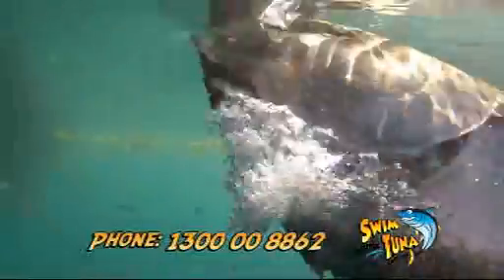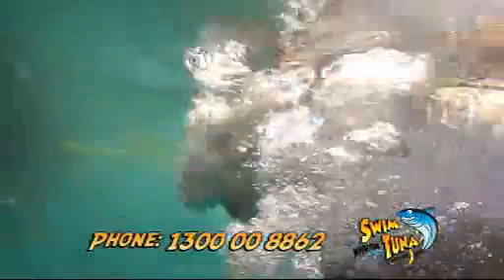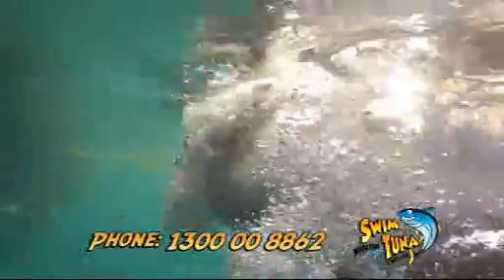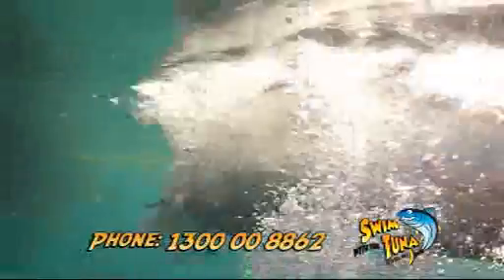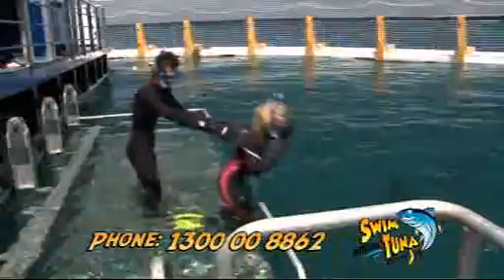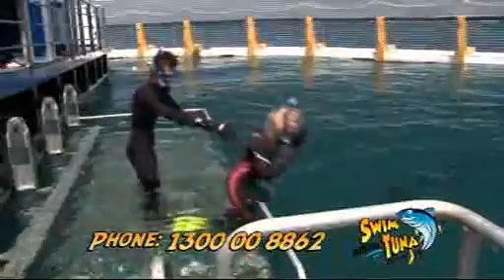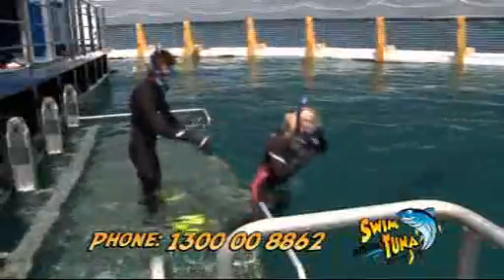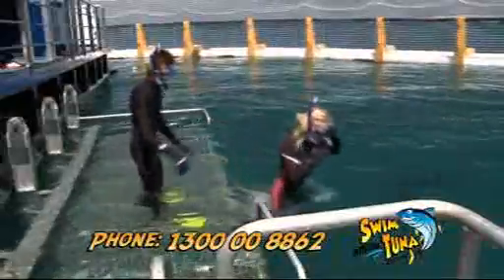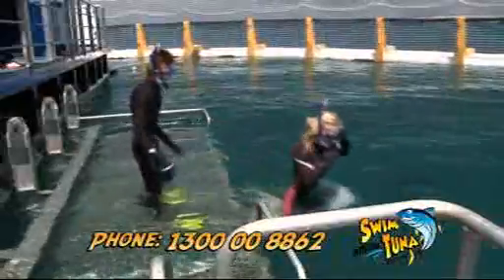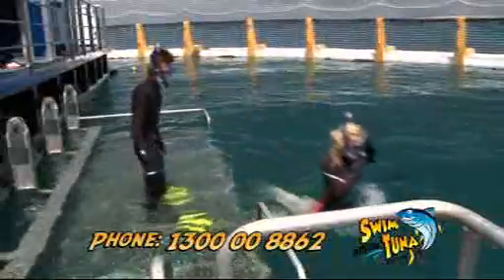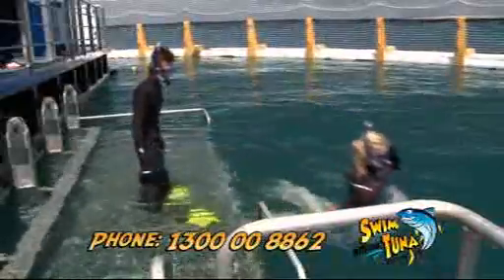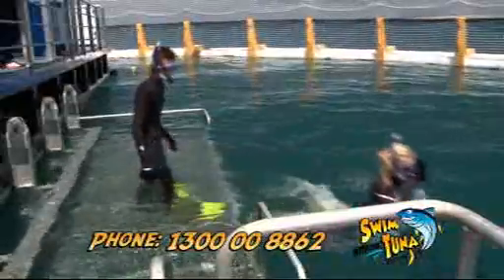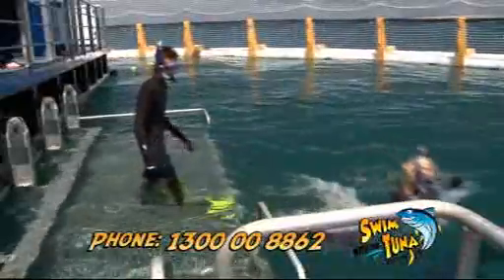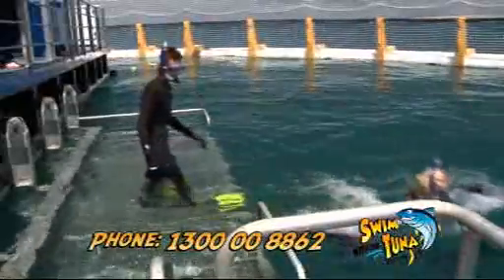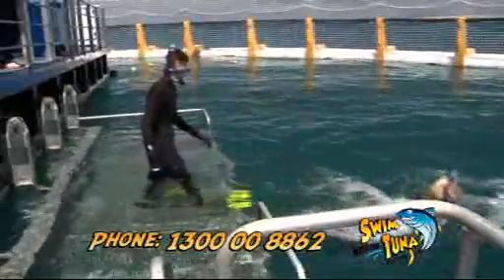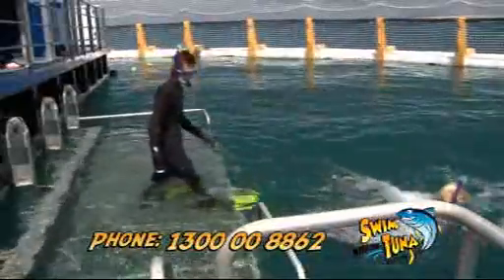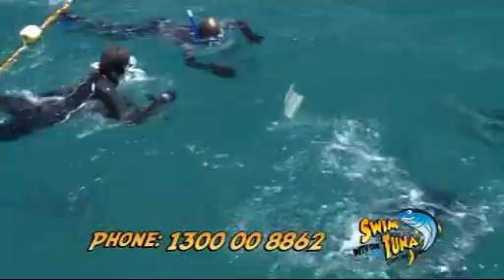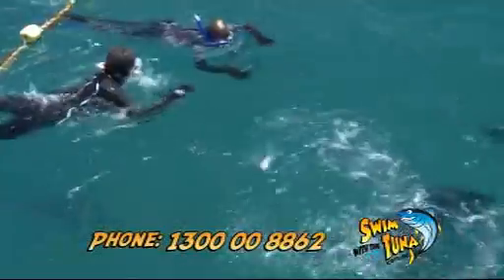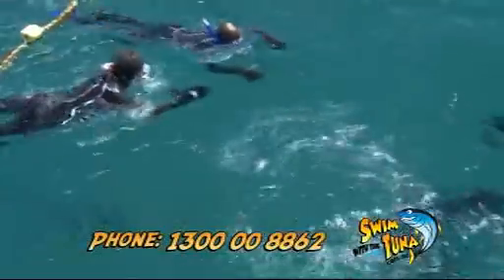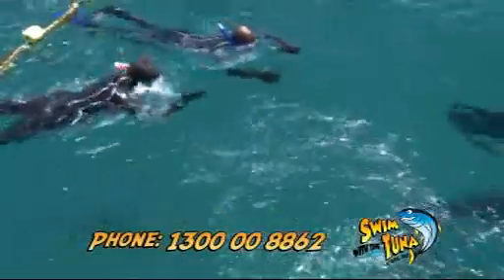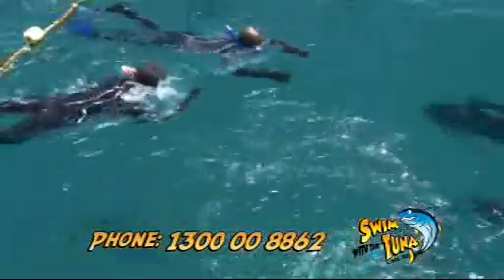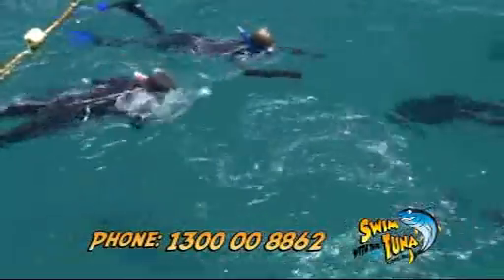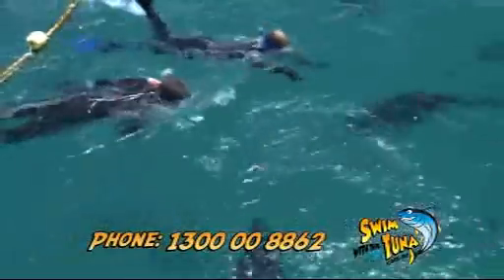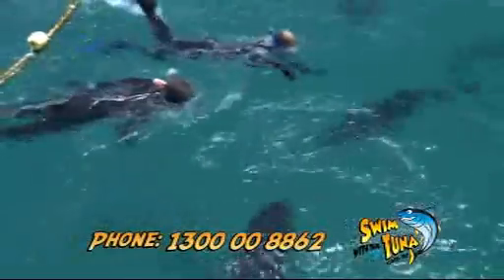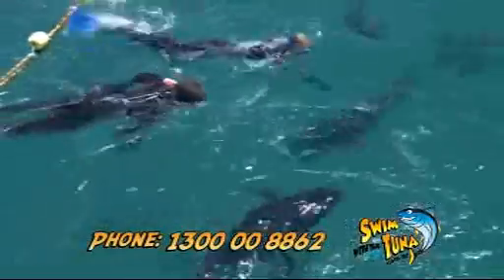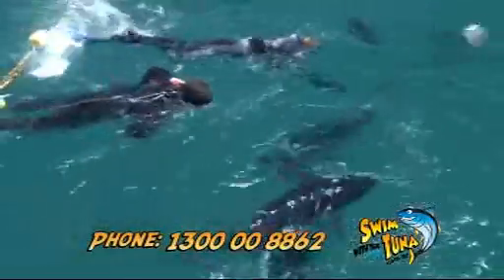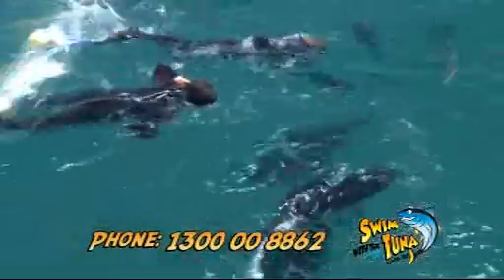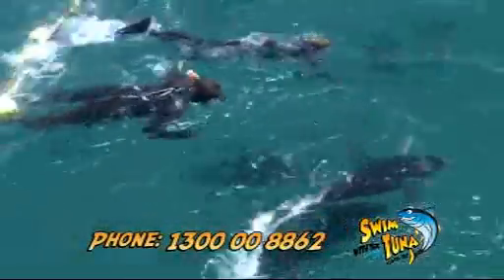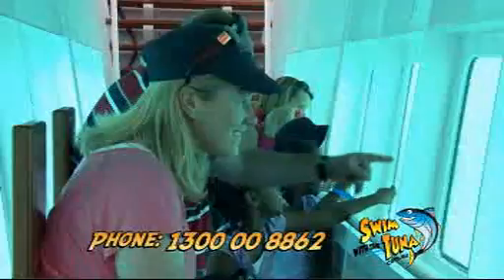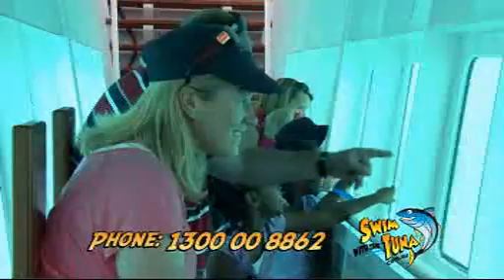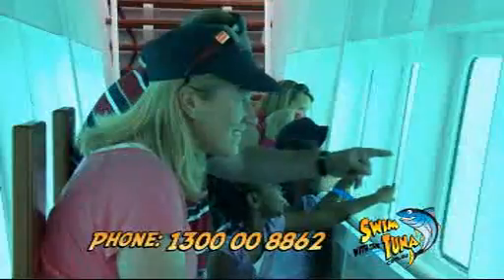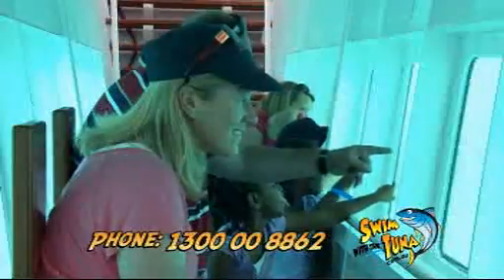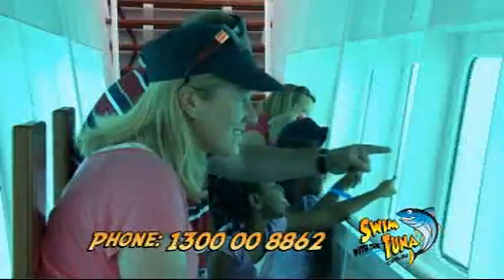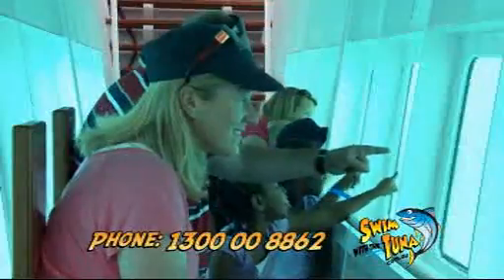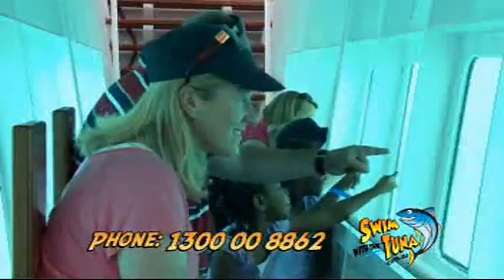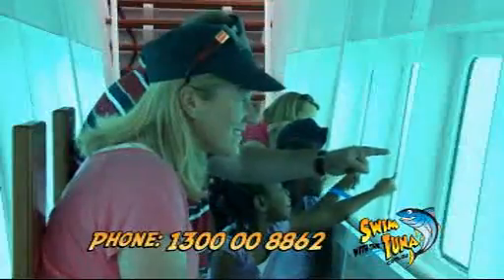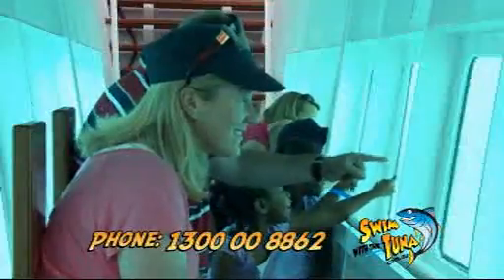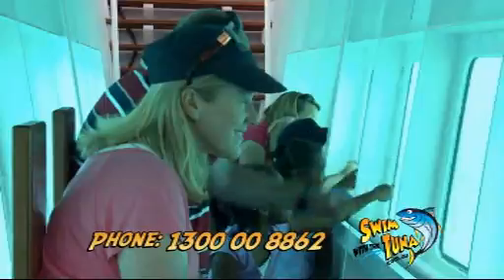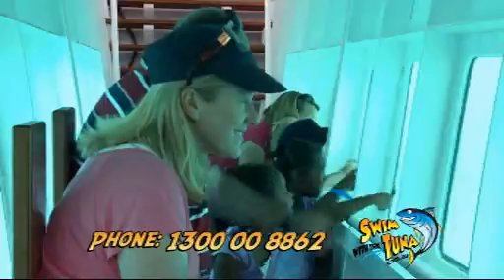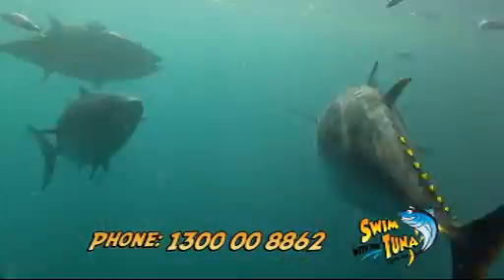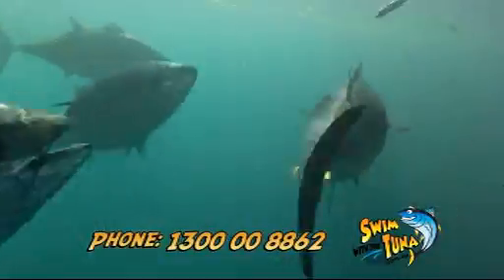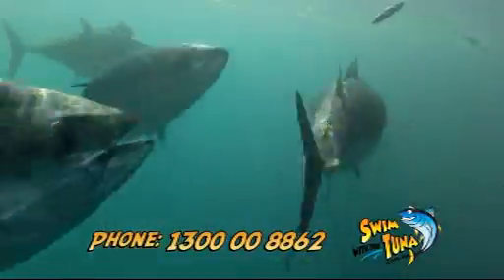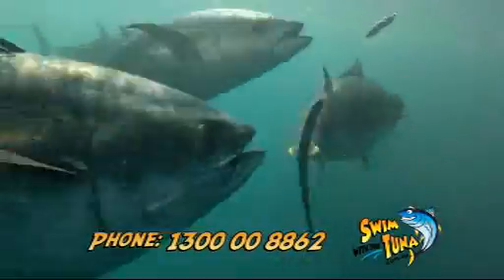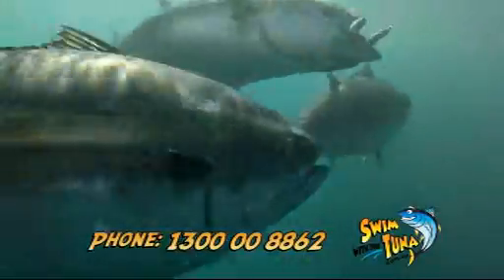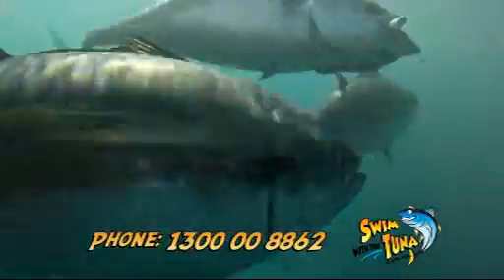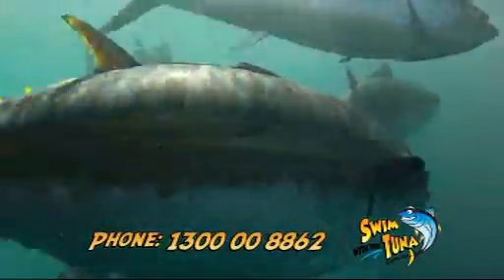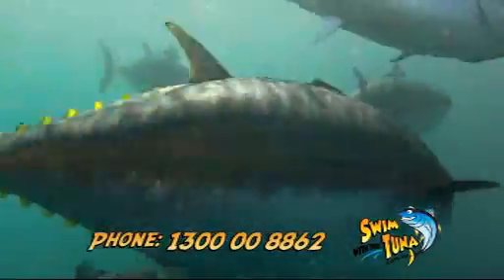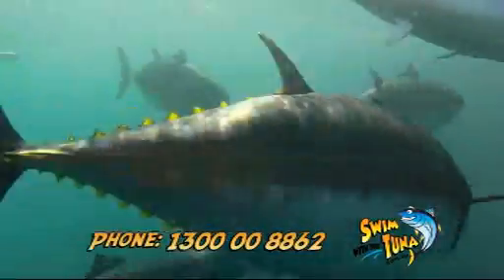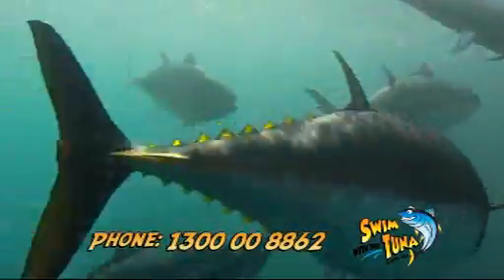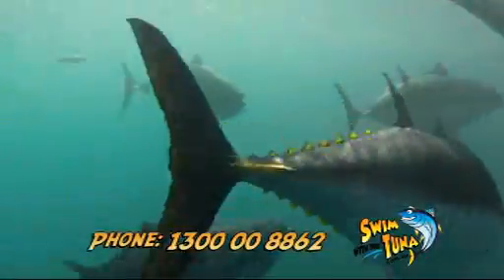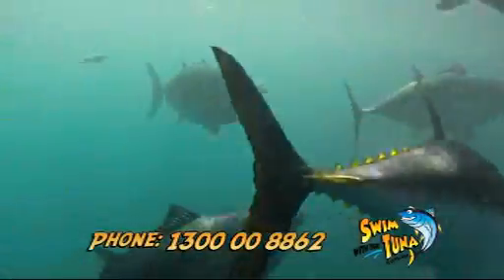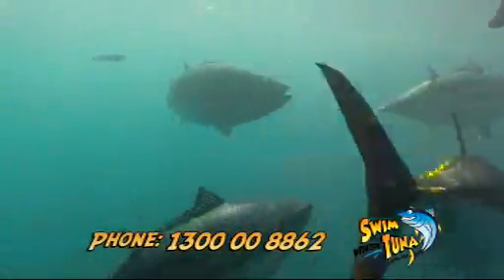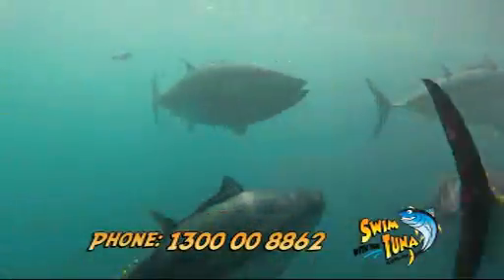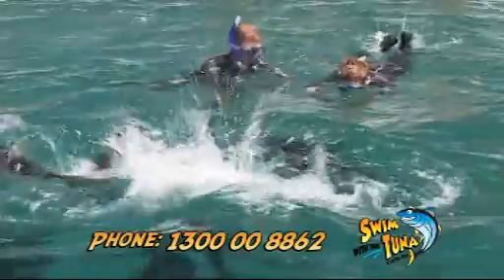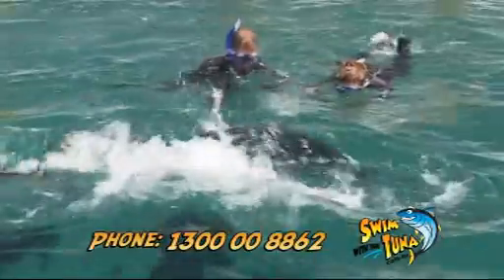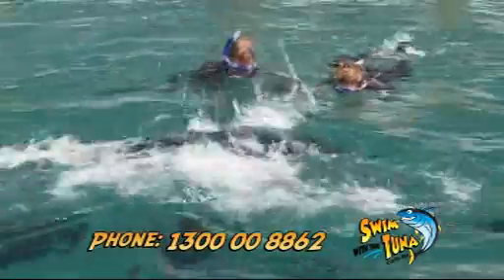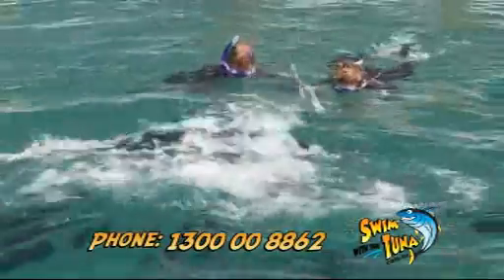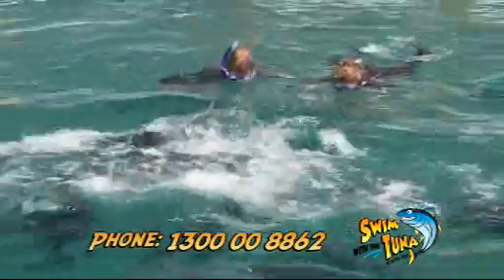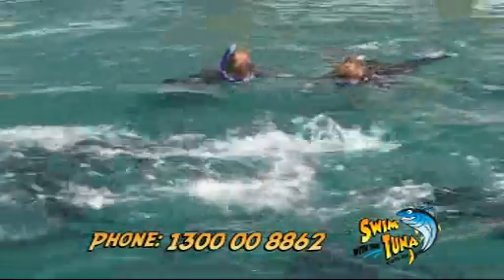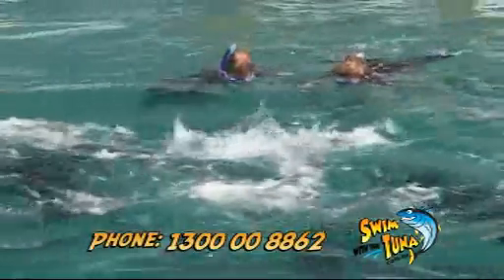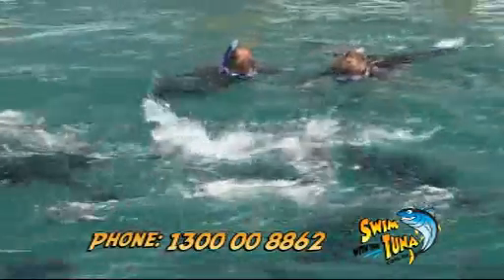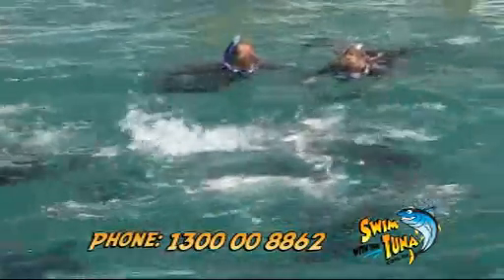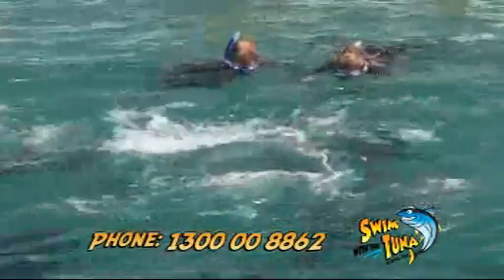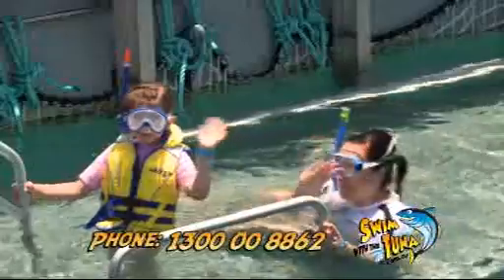Feed the tuna or dive in fin first. Don't feel like swimming? That's okay. Our underwater observatory lets you see all the action while staying dry.